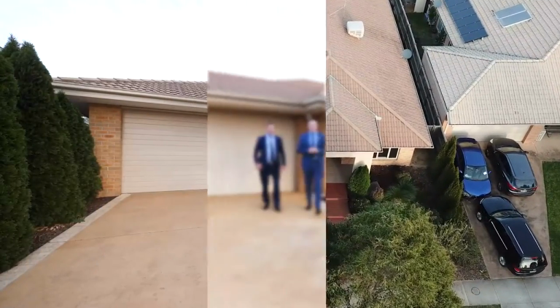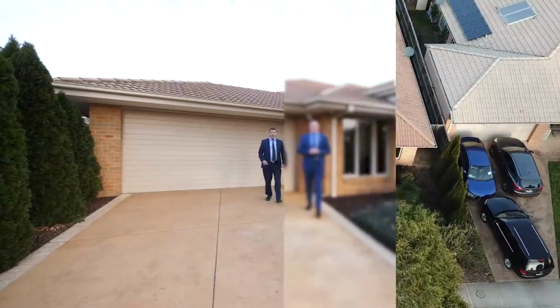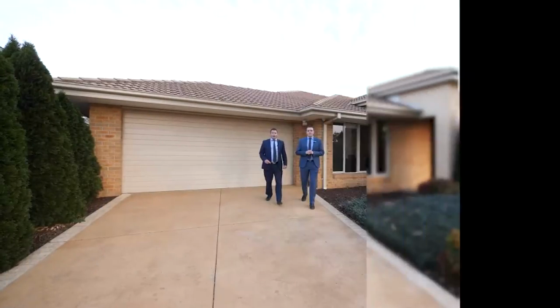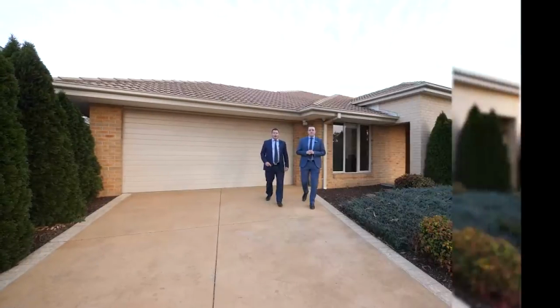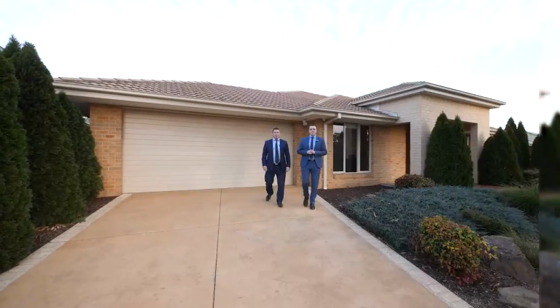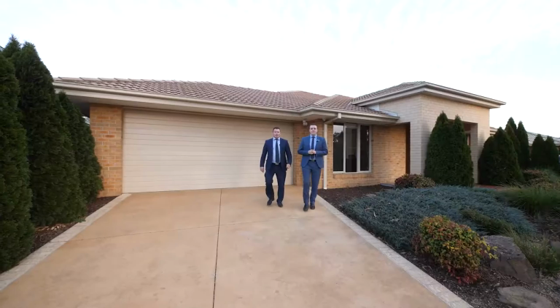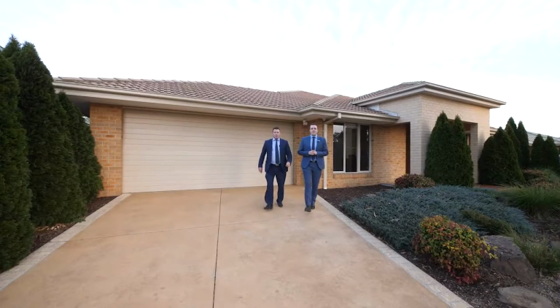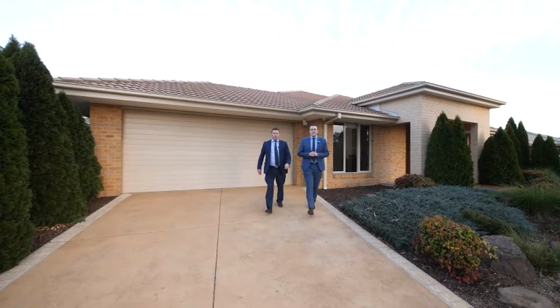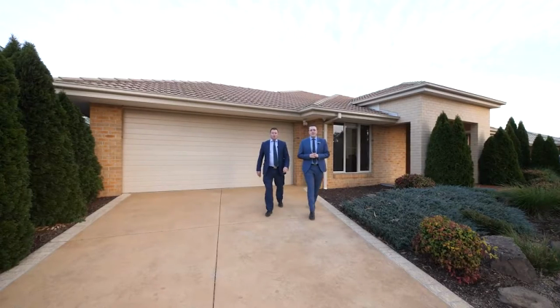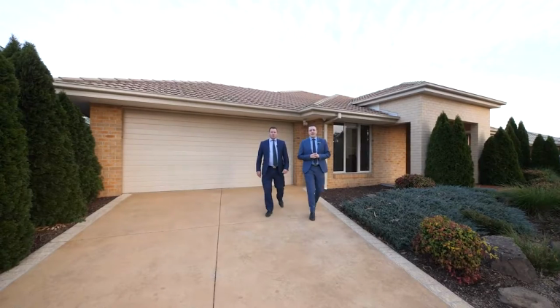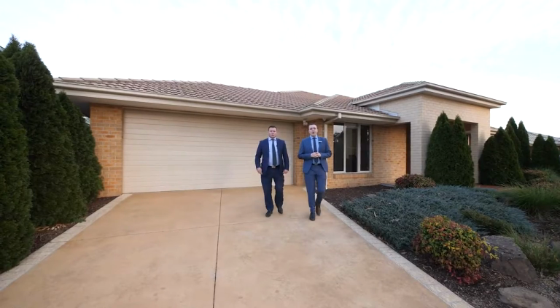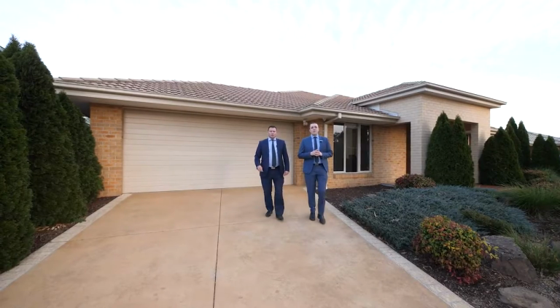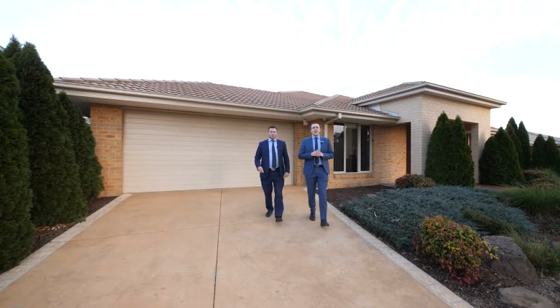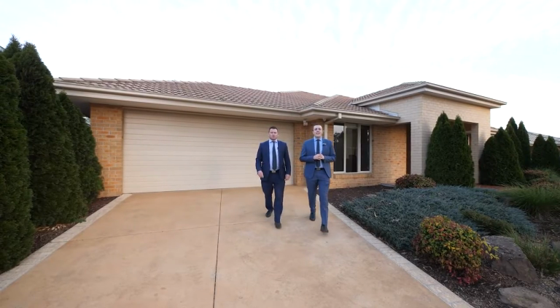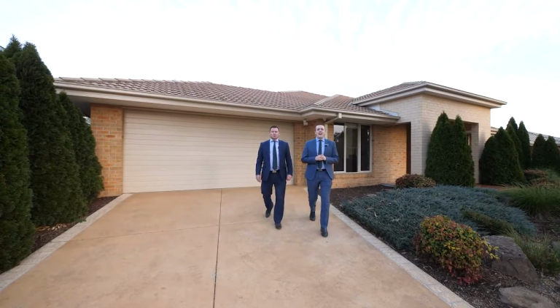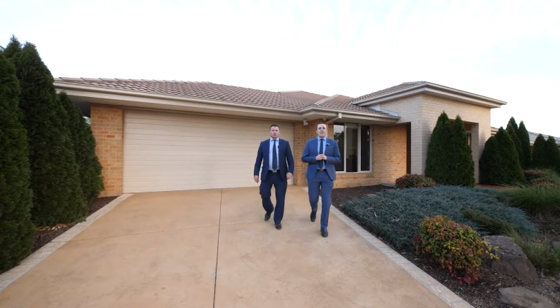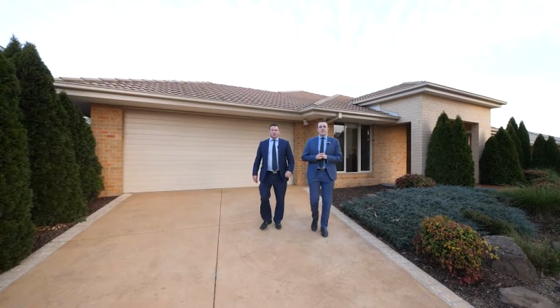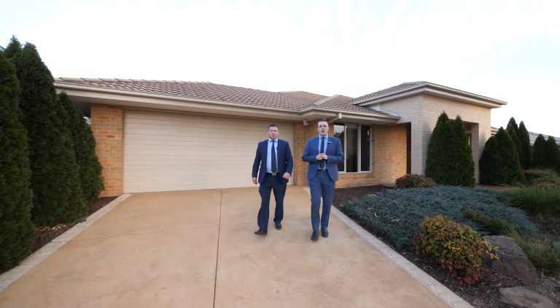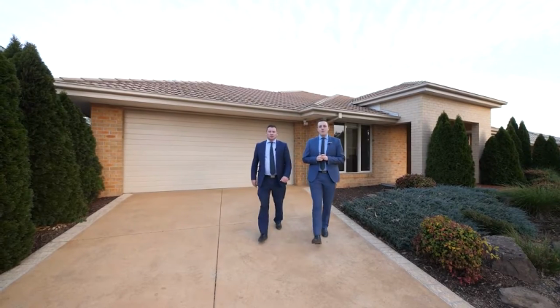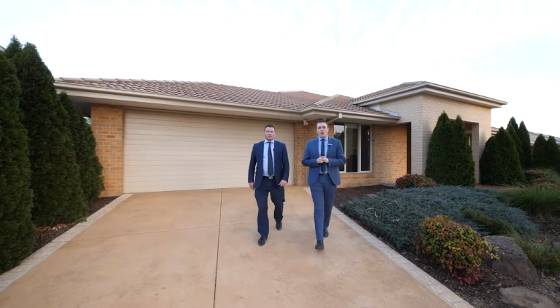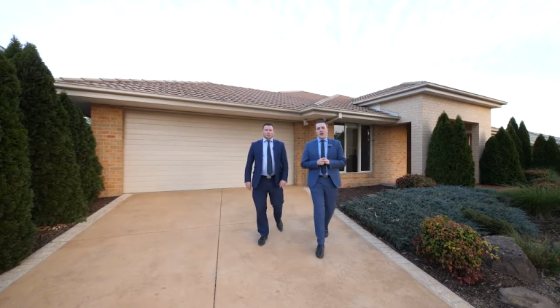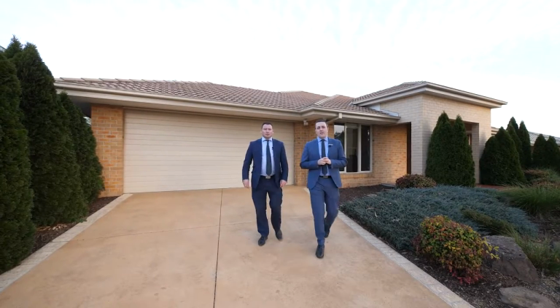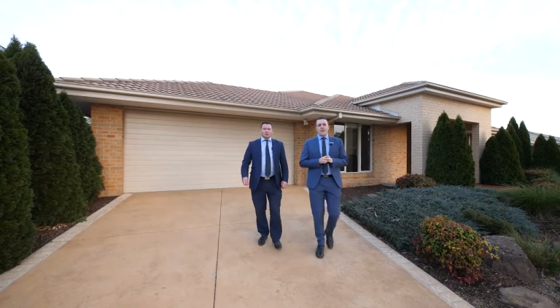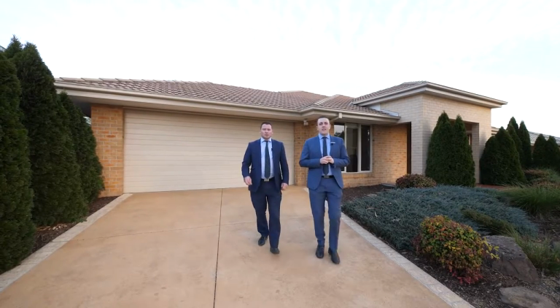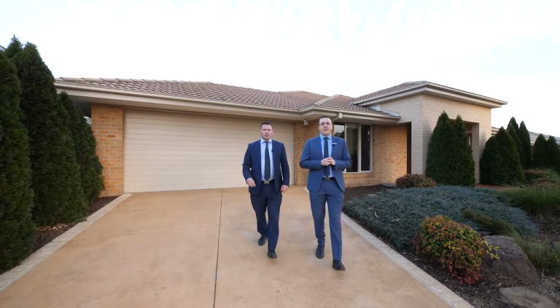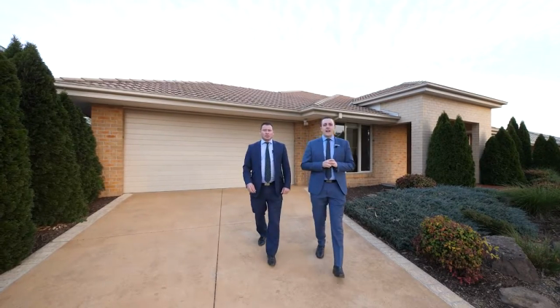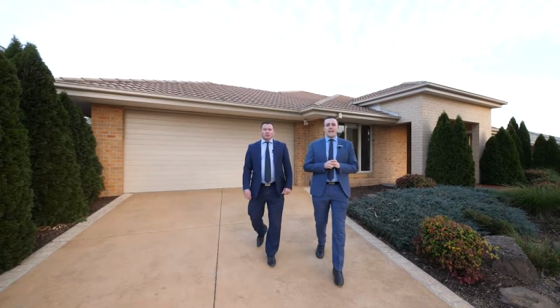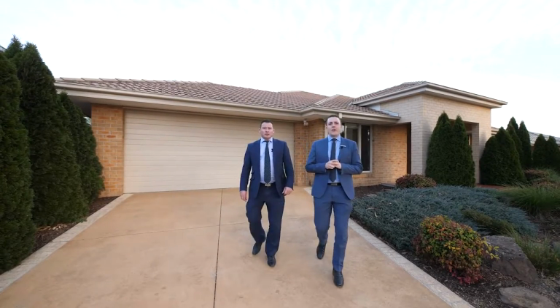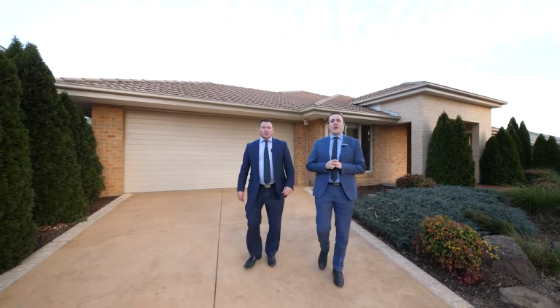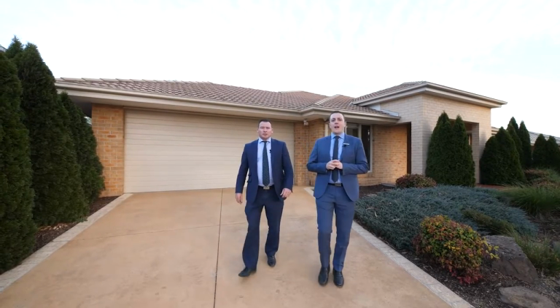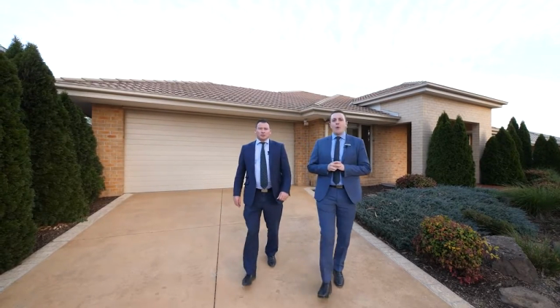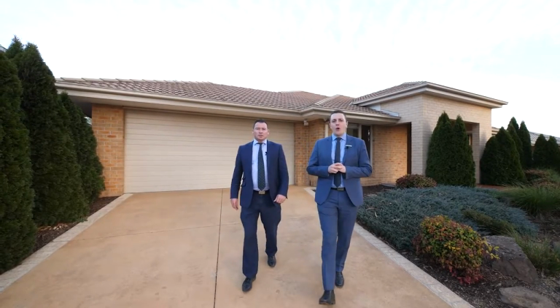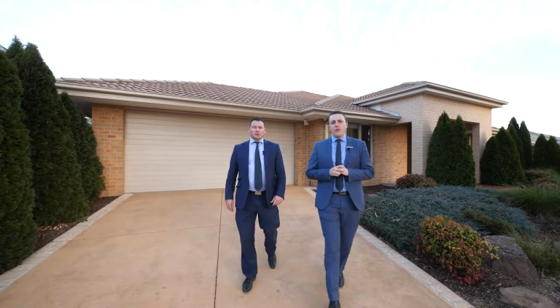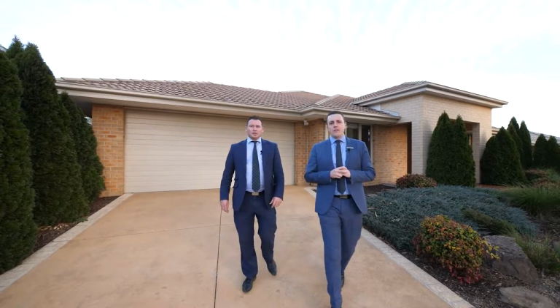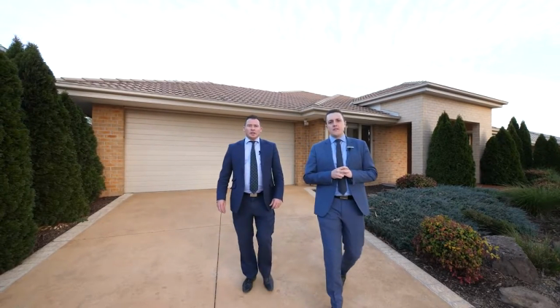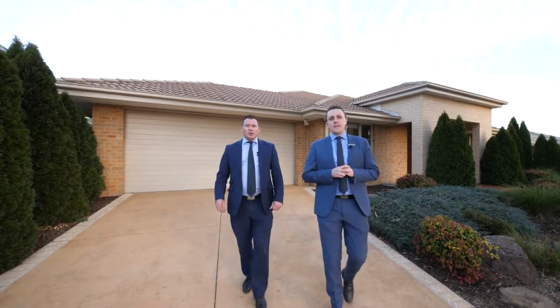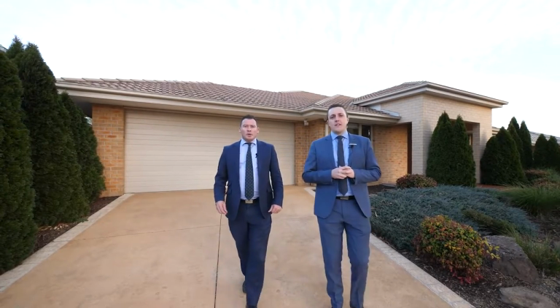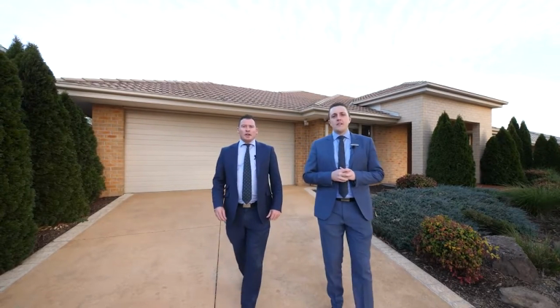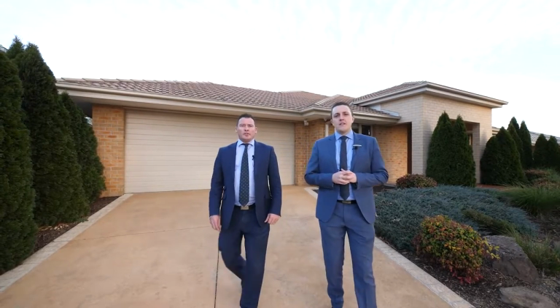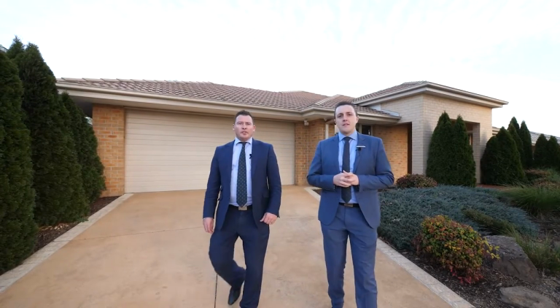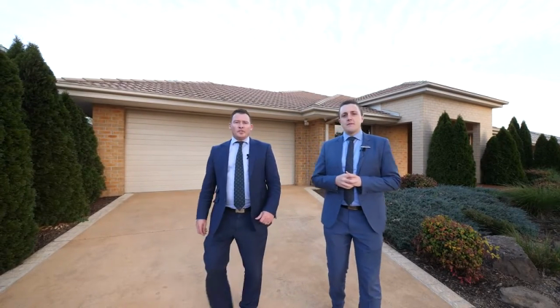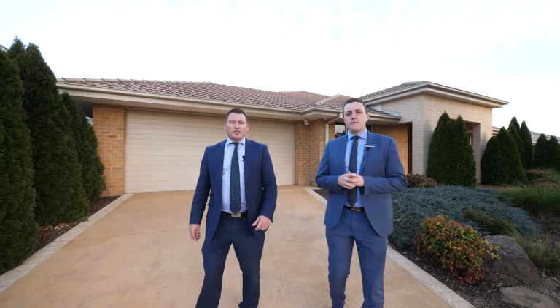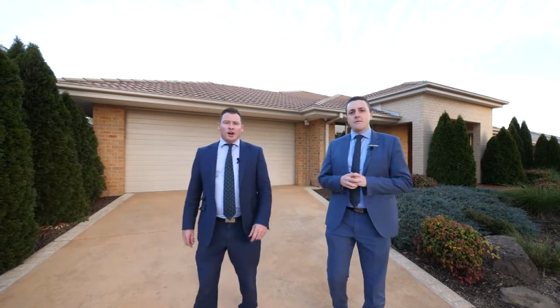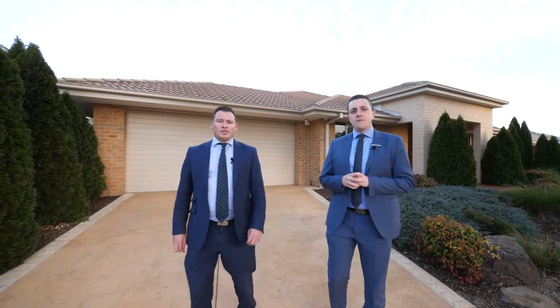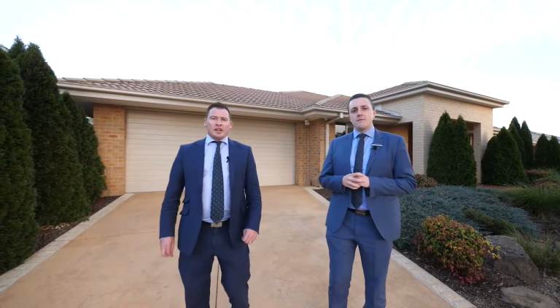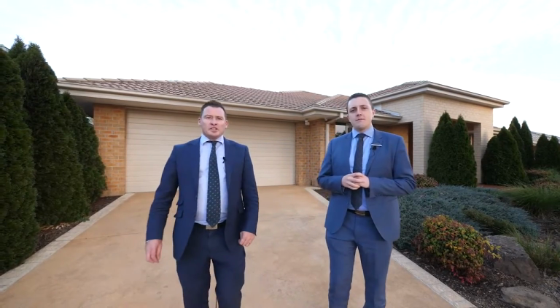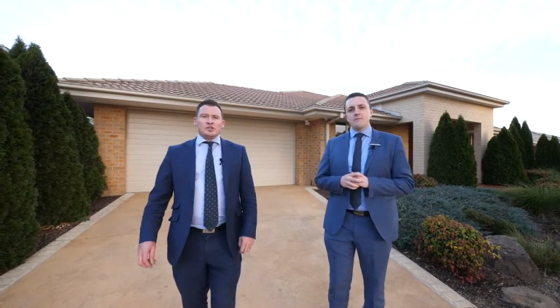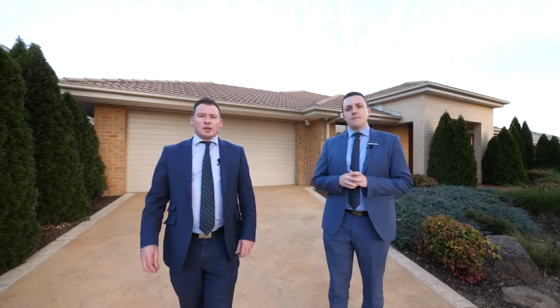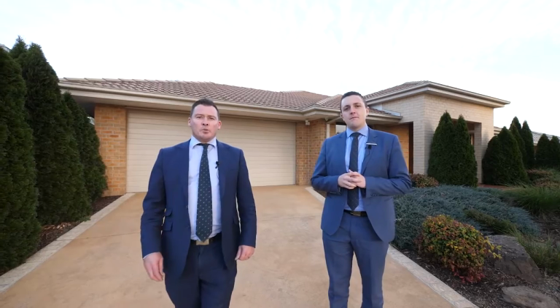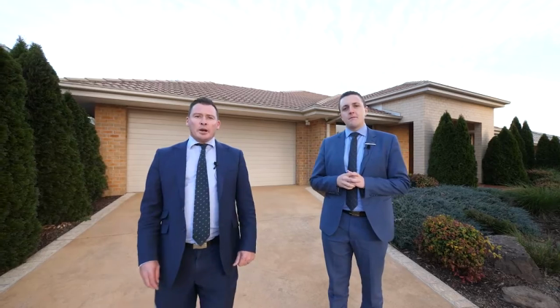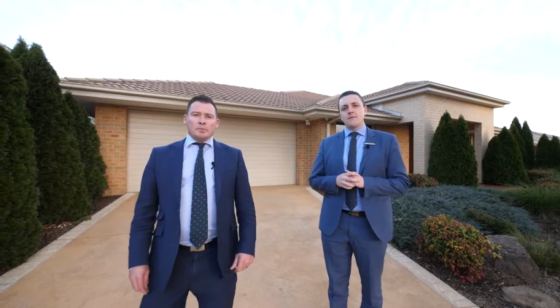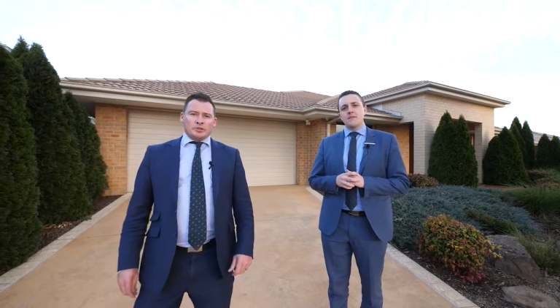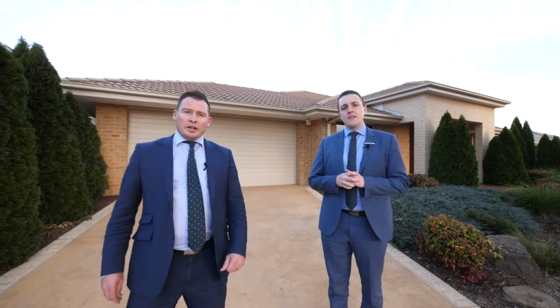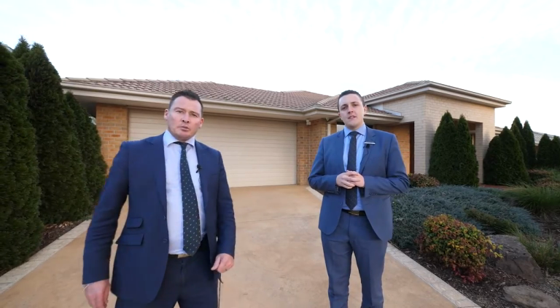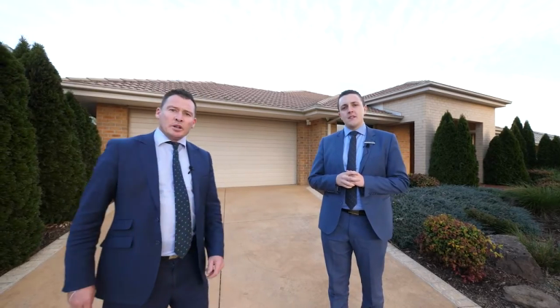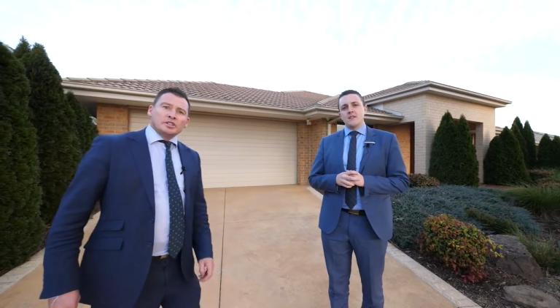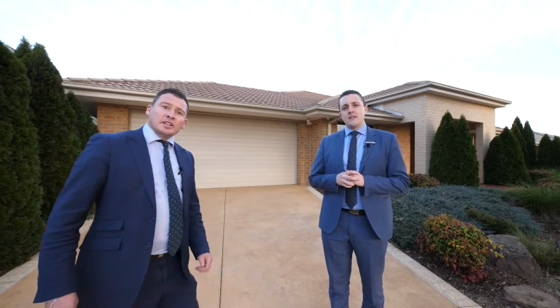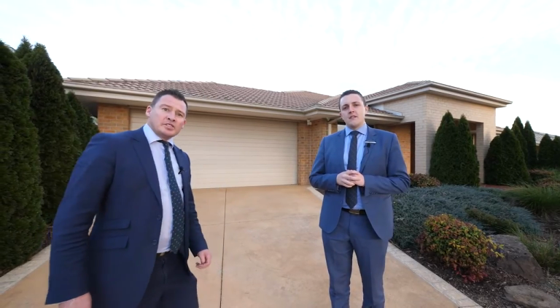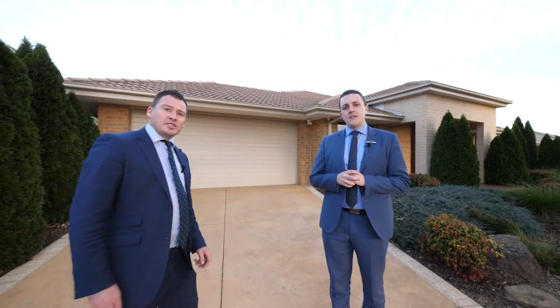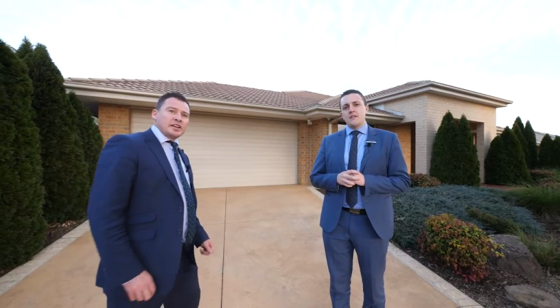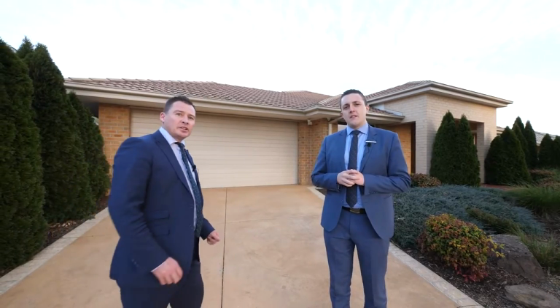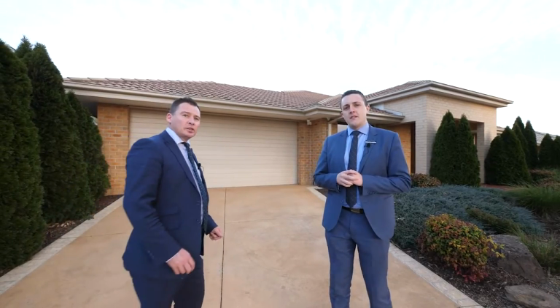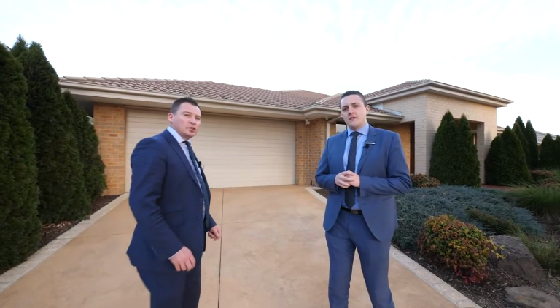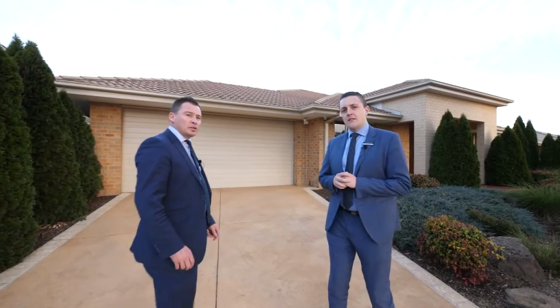Hi, I'm Matt Dewan and I'm Brent Day for Maybryan Real Estate in Cranbourne. Here we have 55 Station Creek Way in Botanic Ridge. Let's go and take a look.